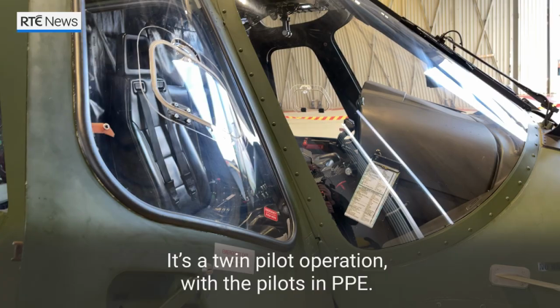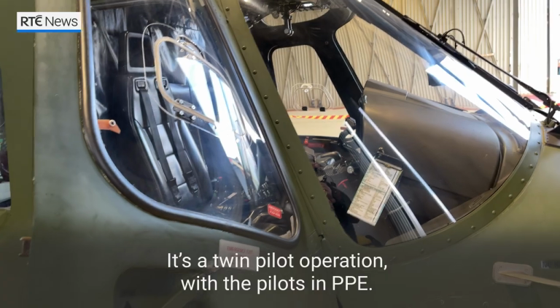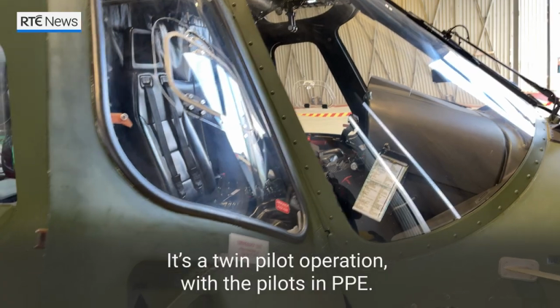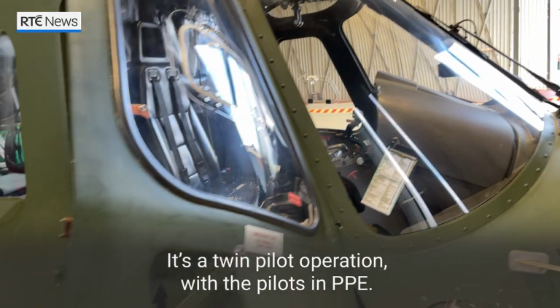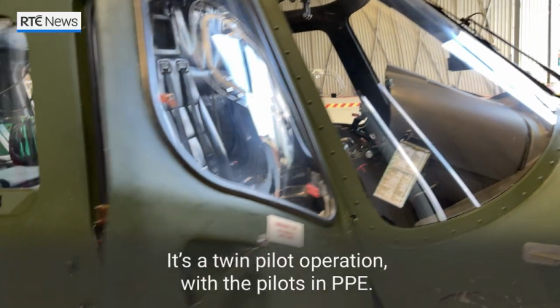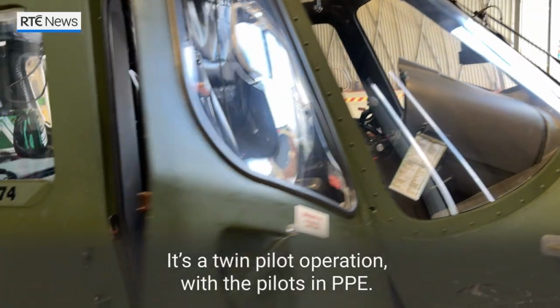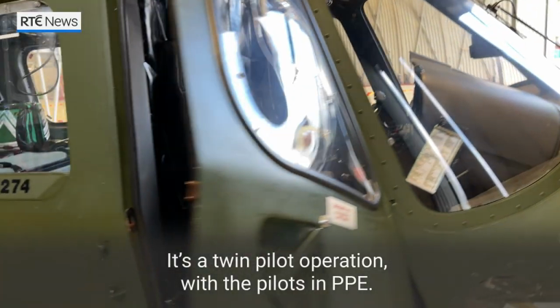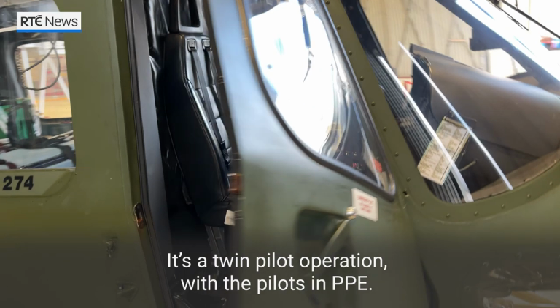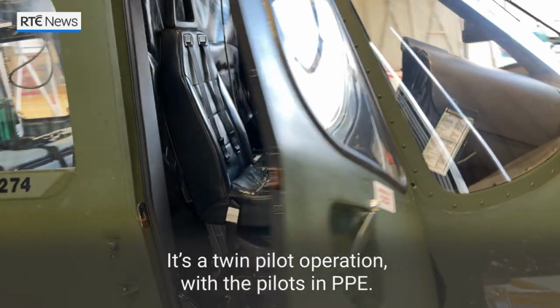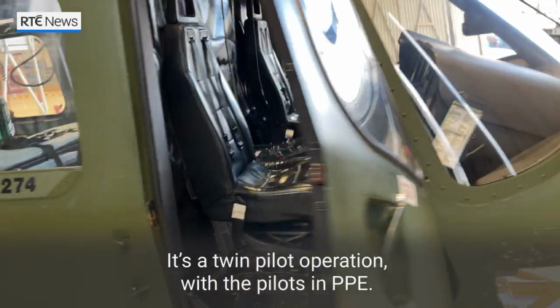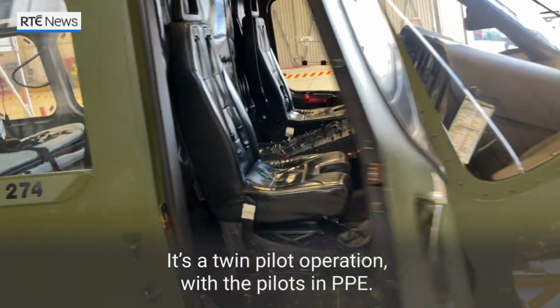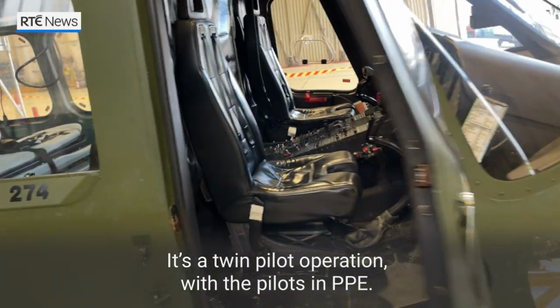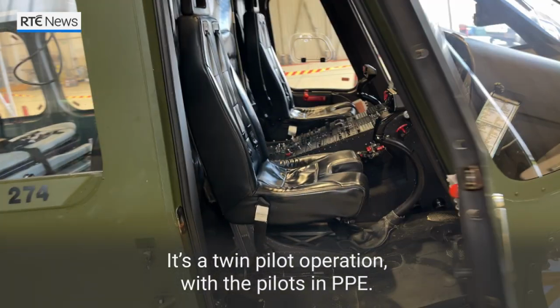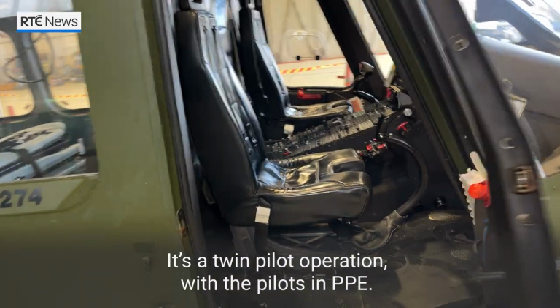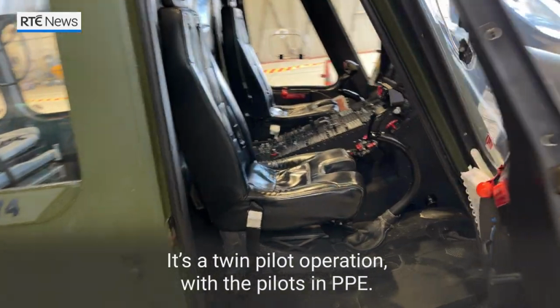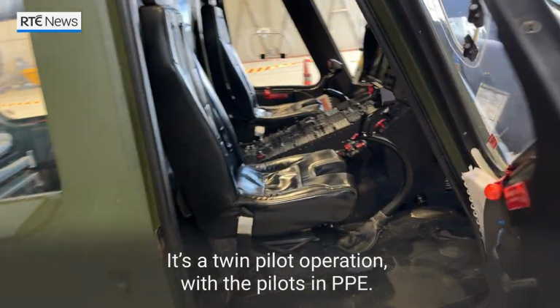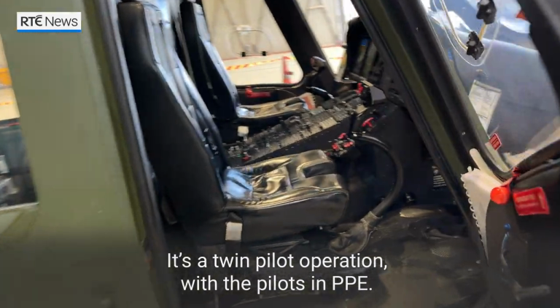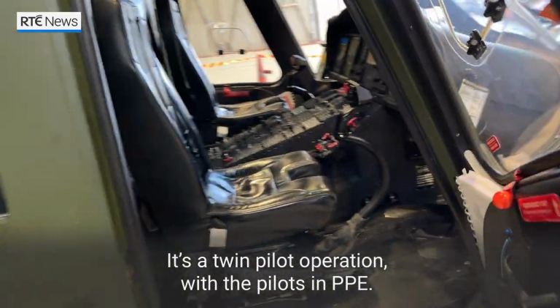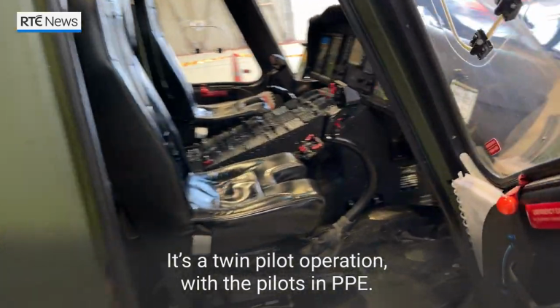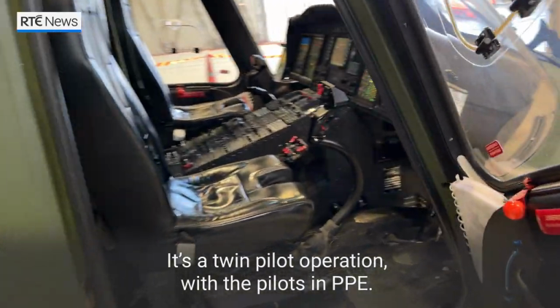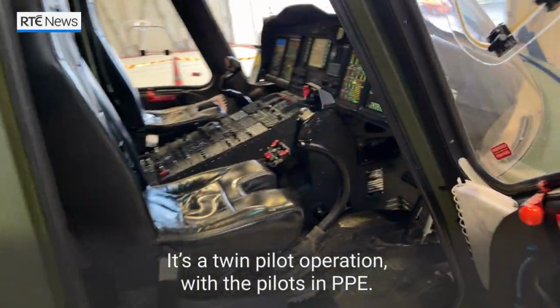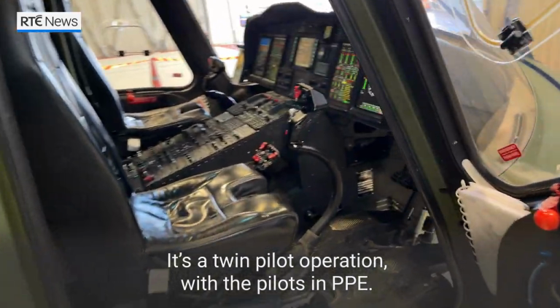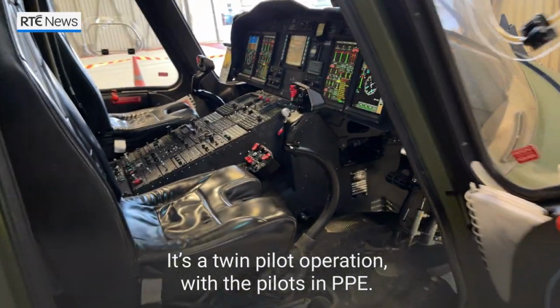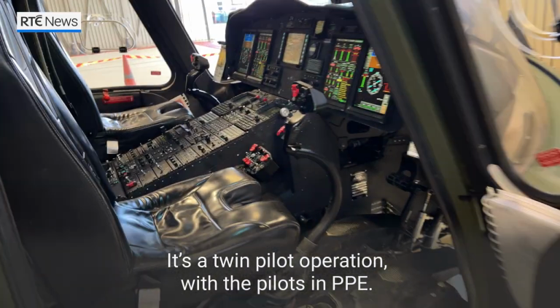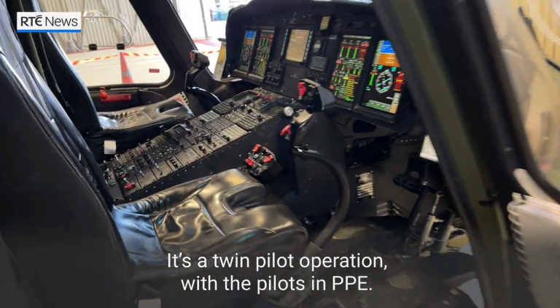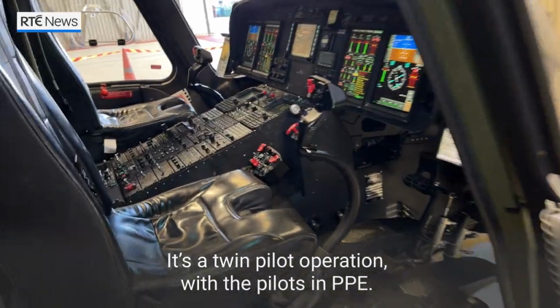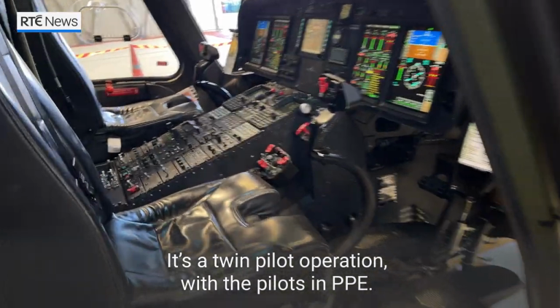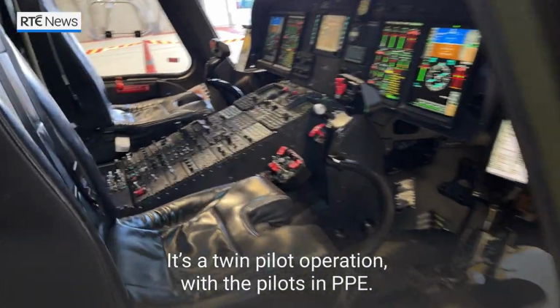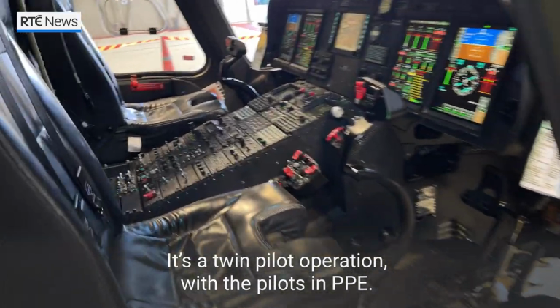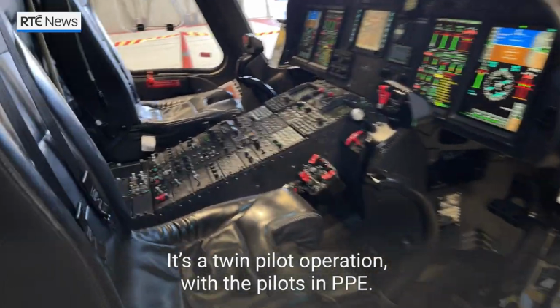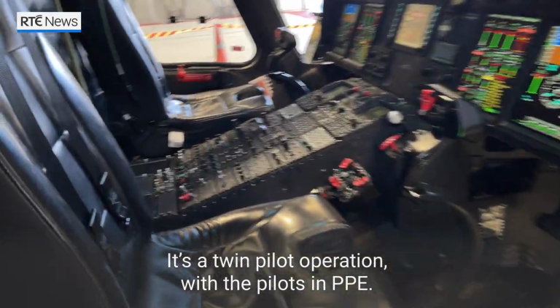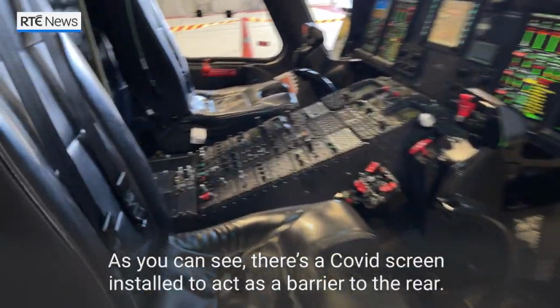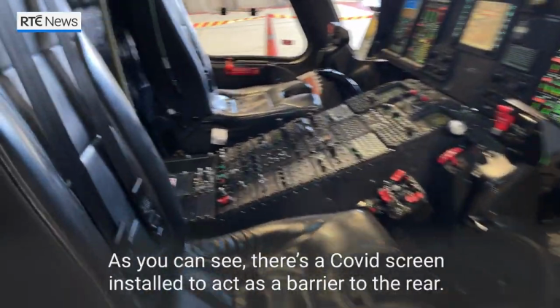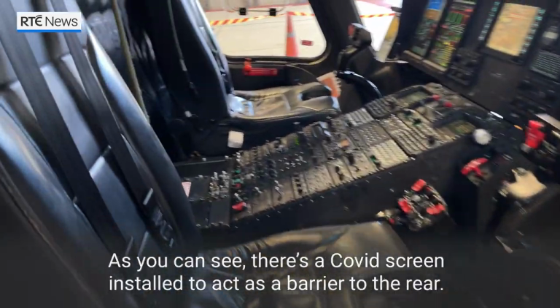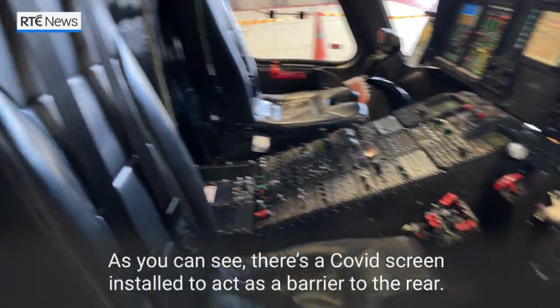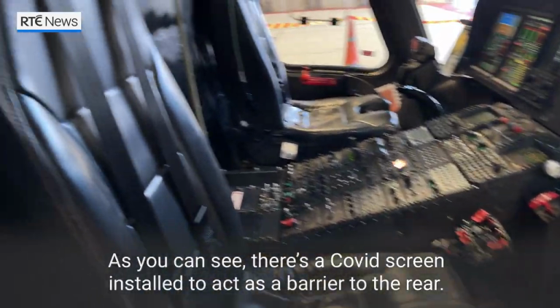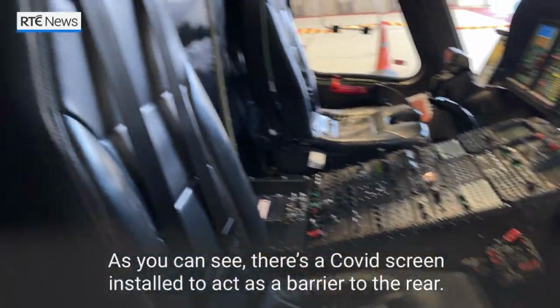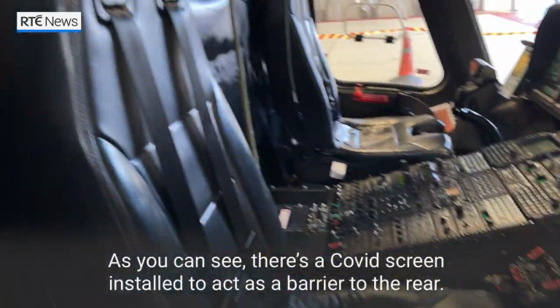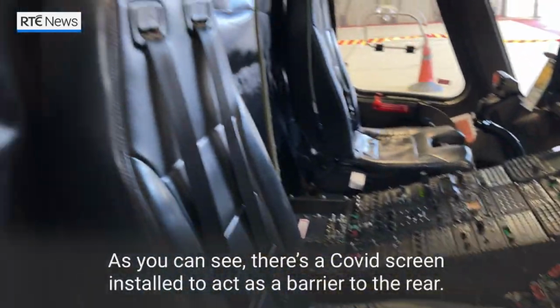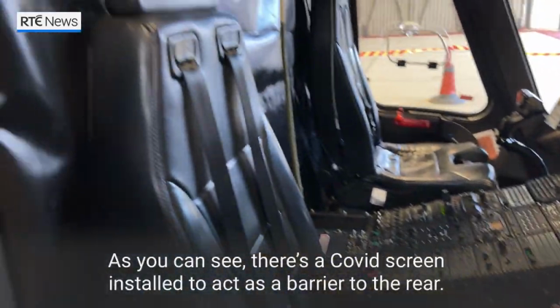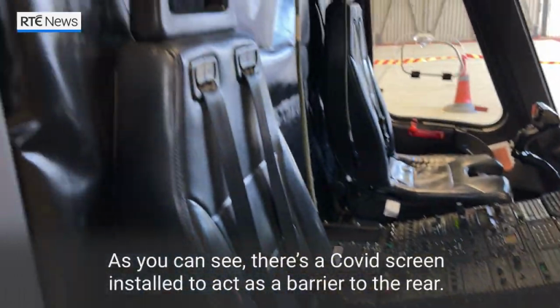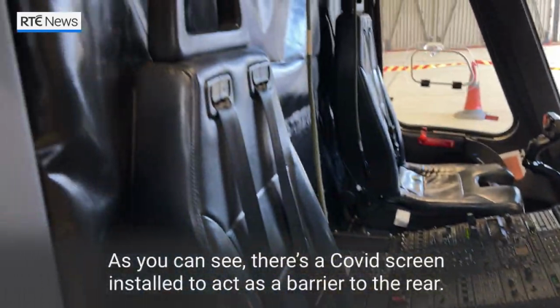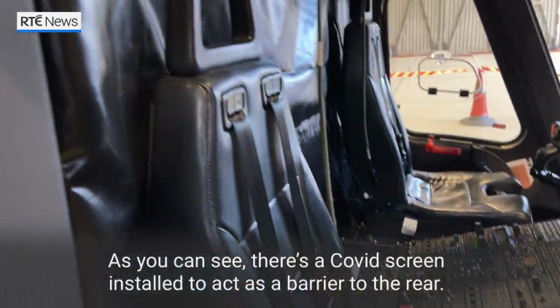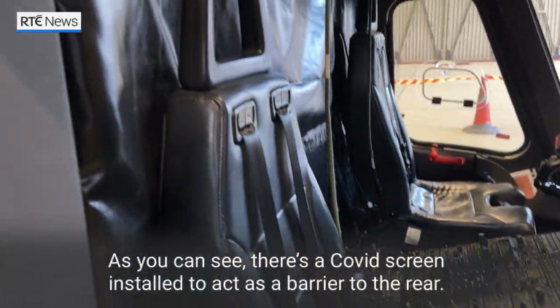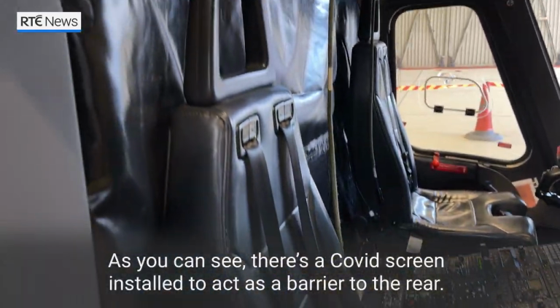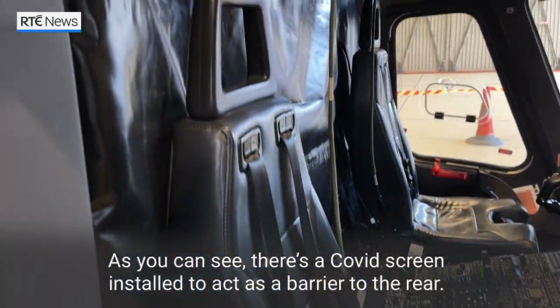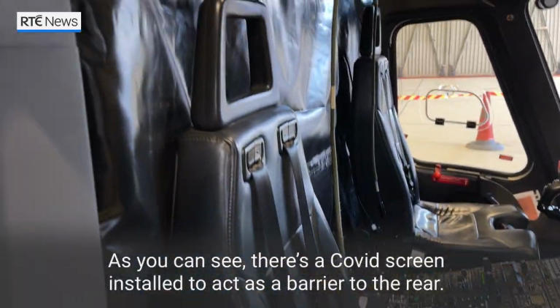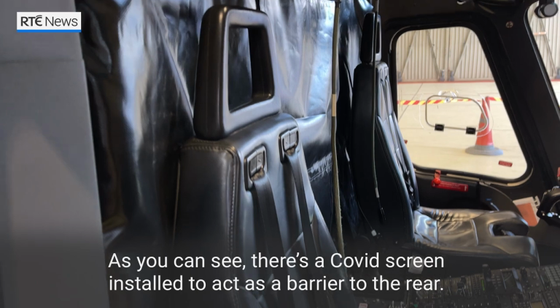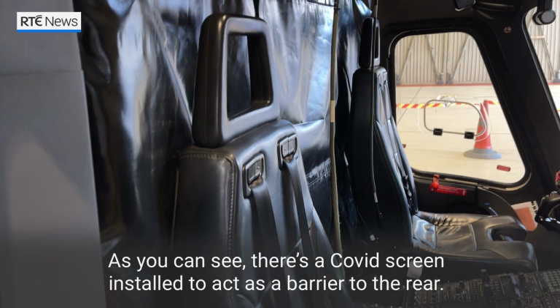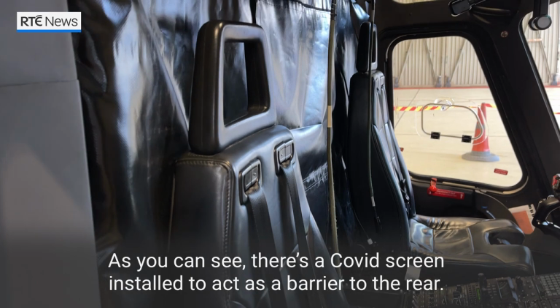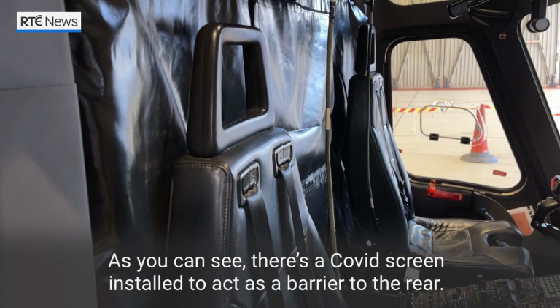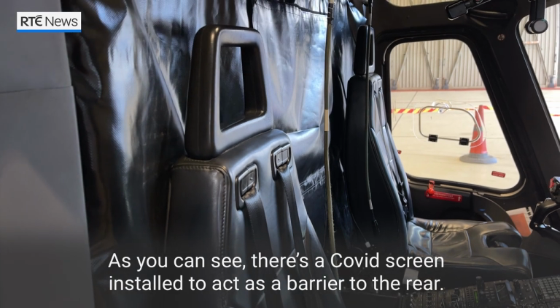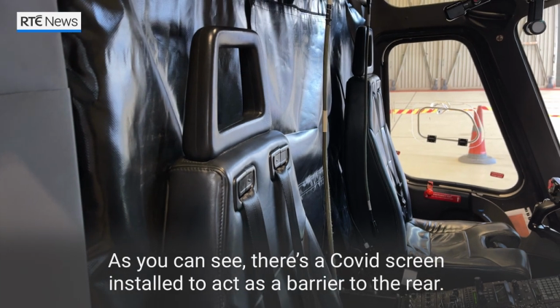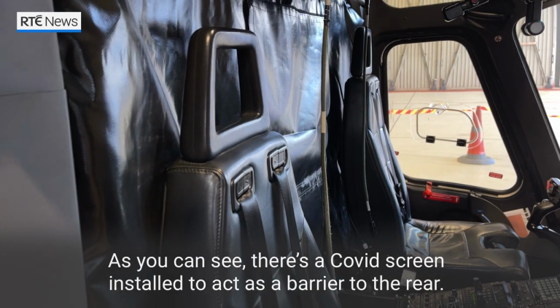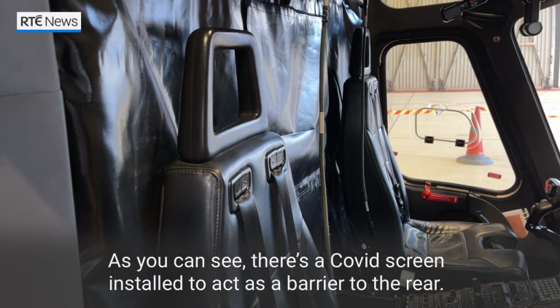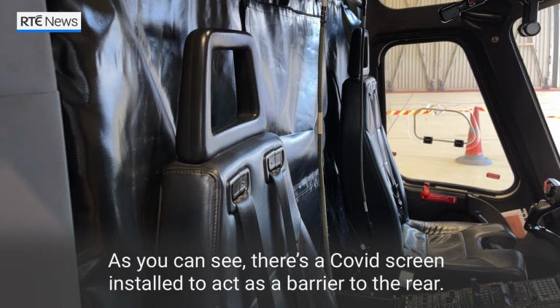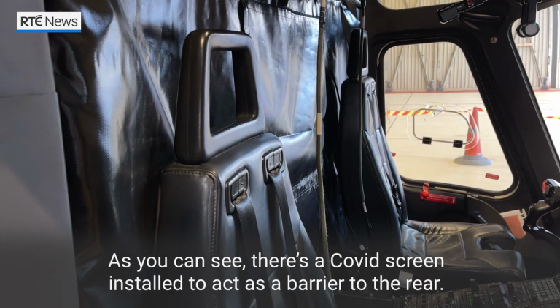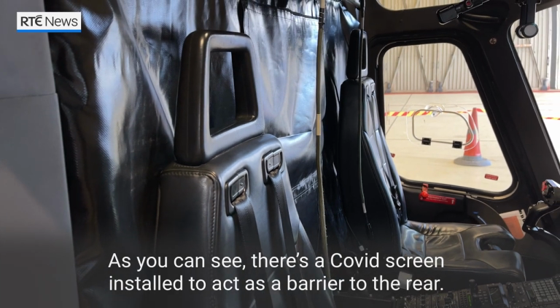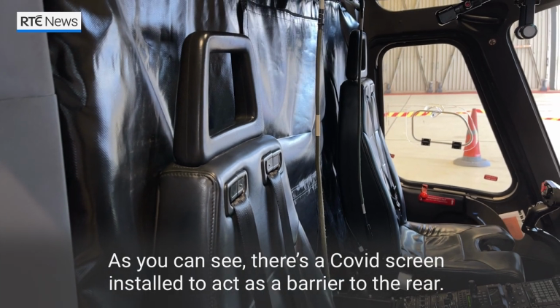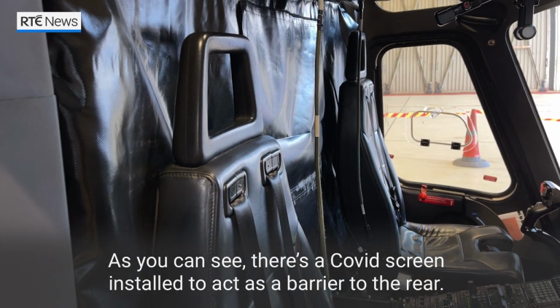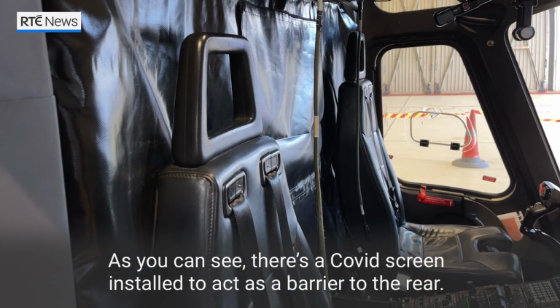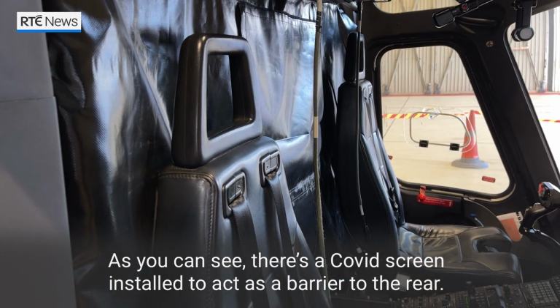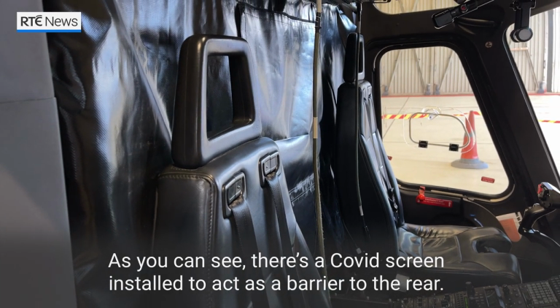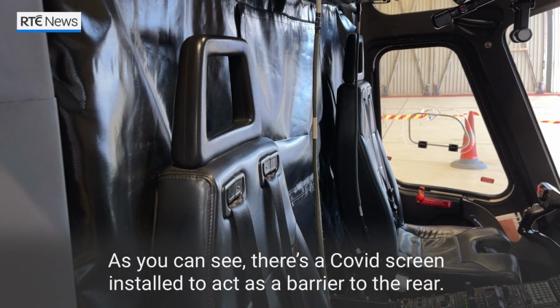It's a twin pilot operation — pilots in PPE. As you can see, there's a COVID screen installed to act as a barrier to the rear.